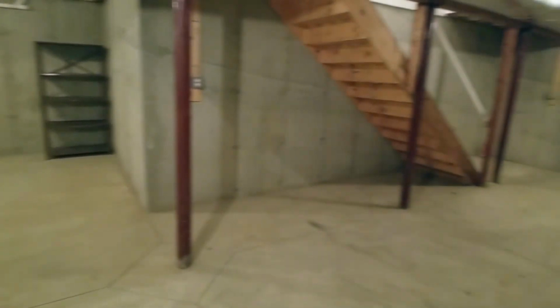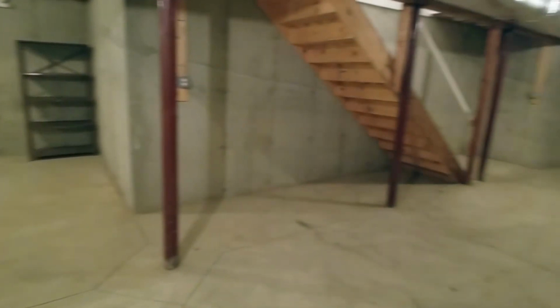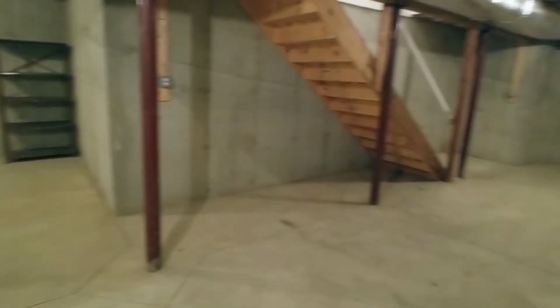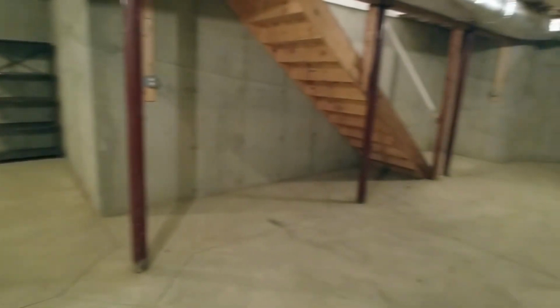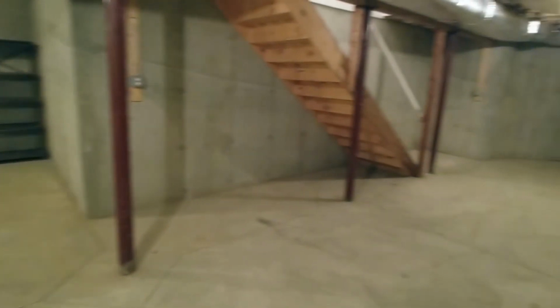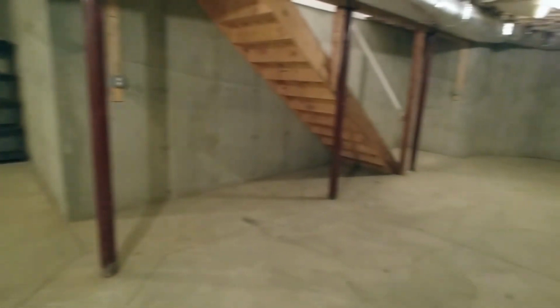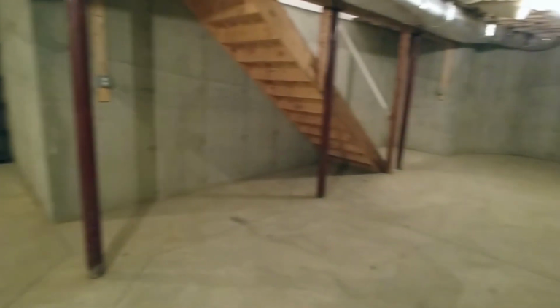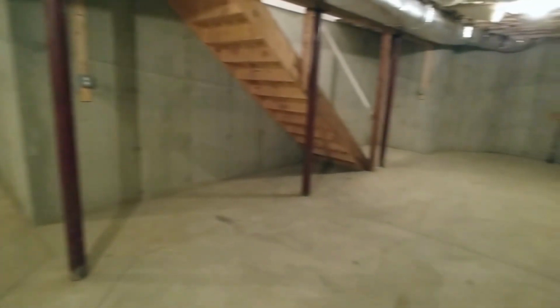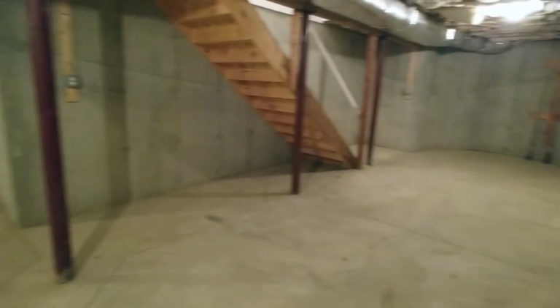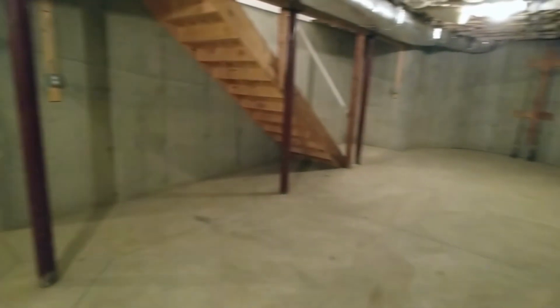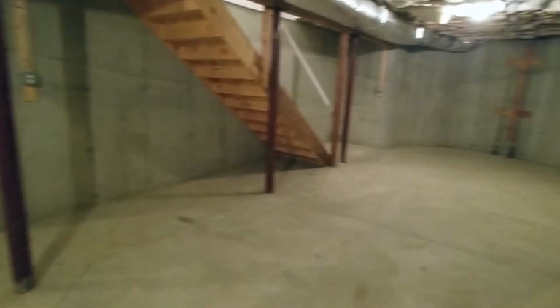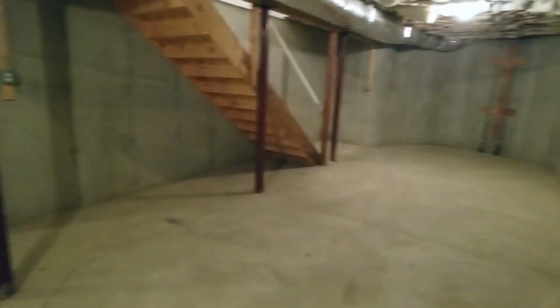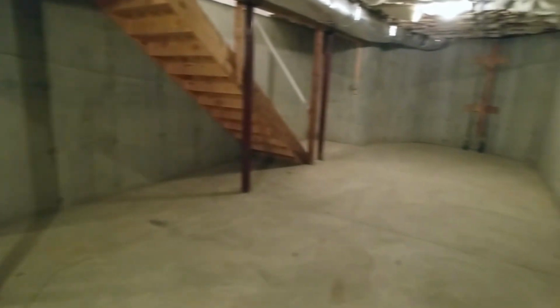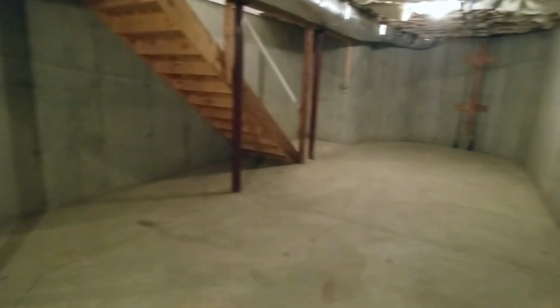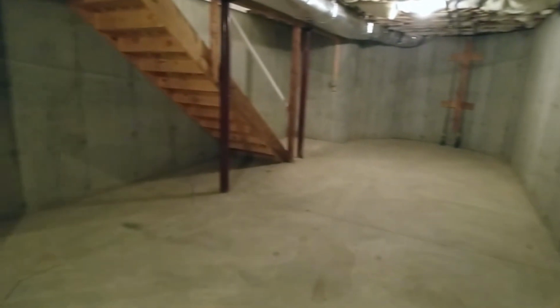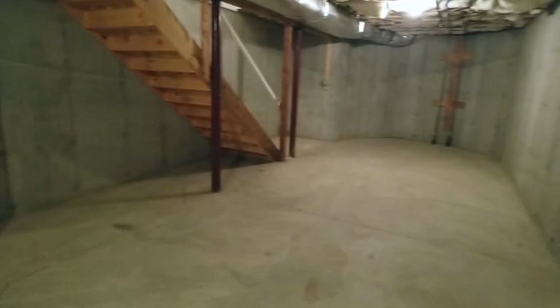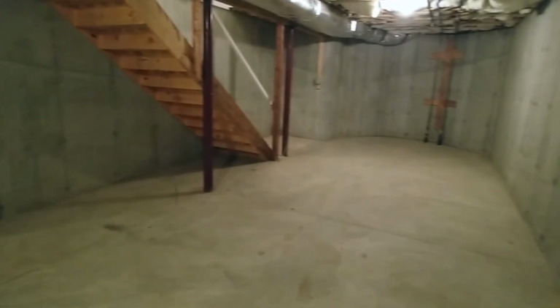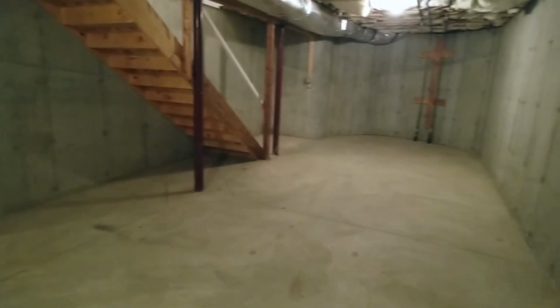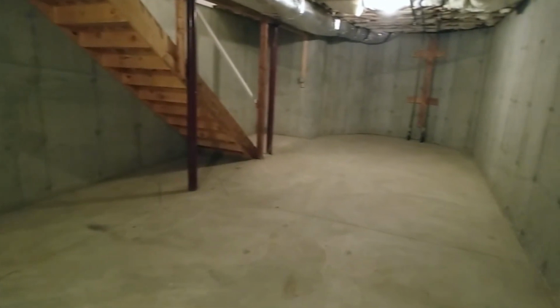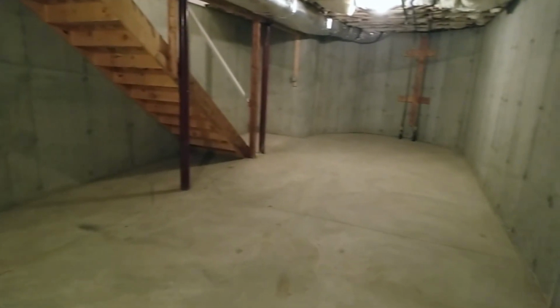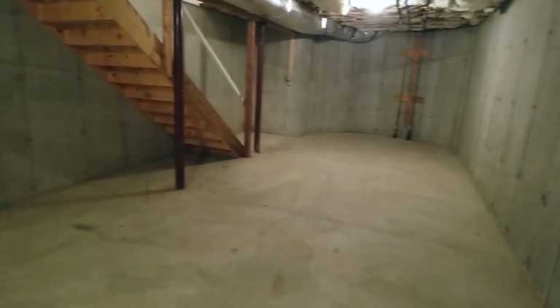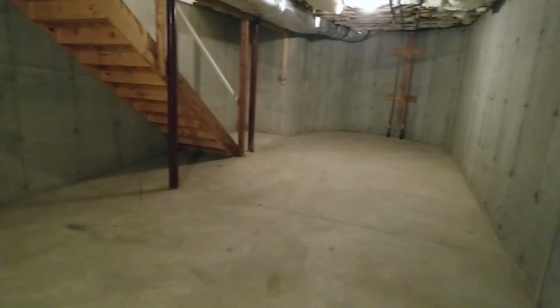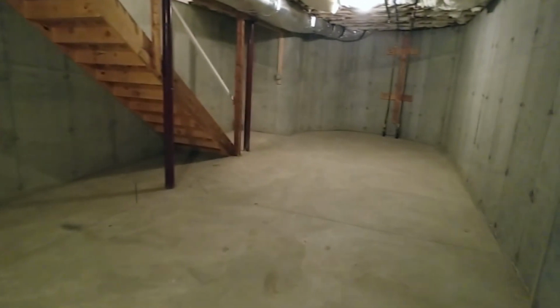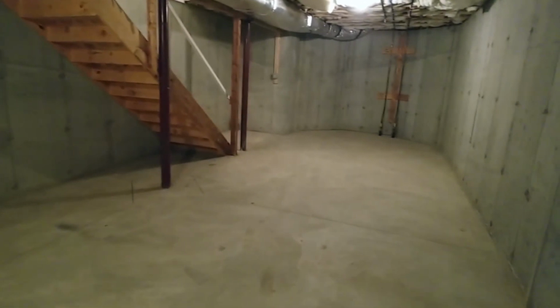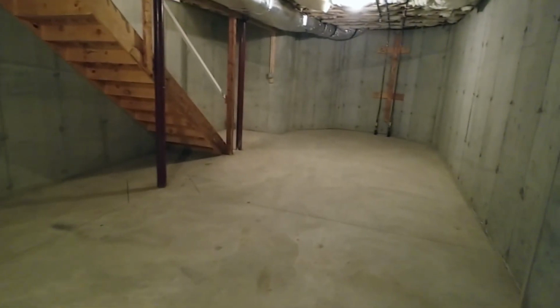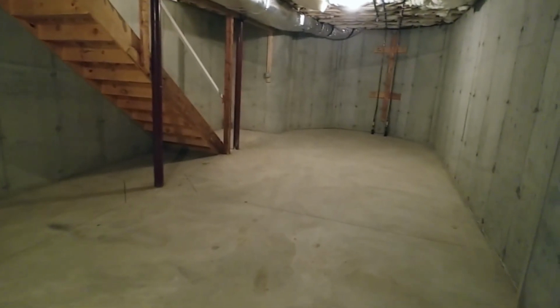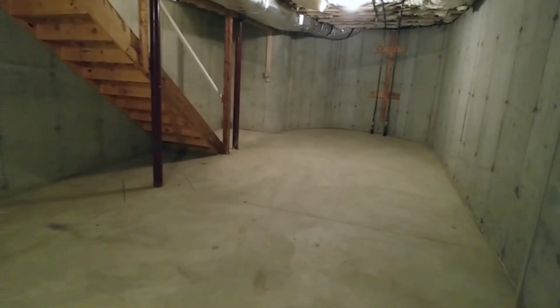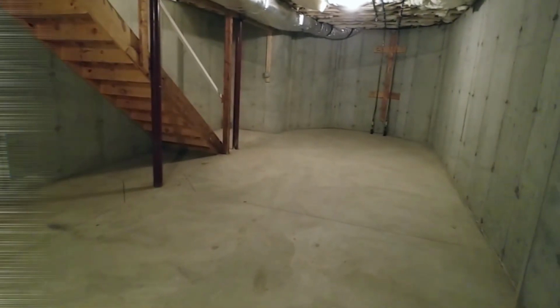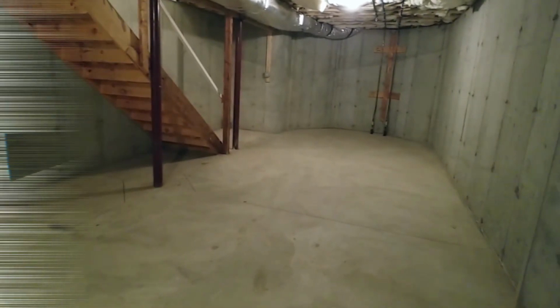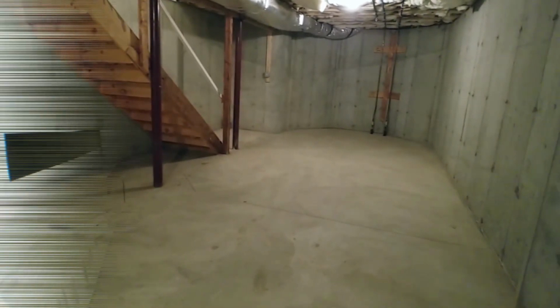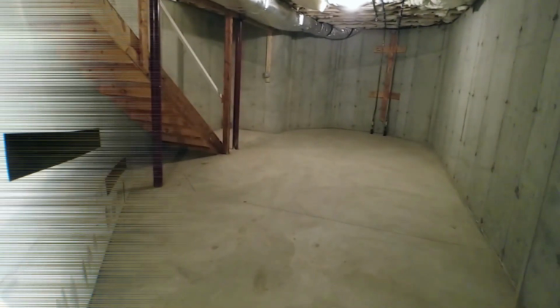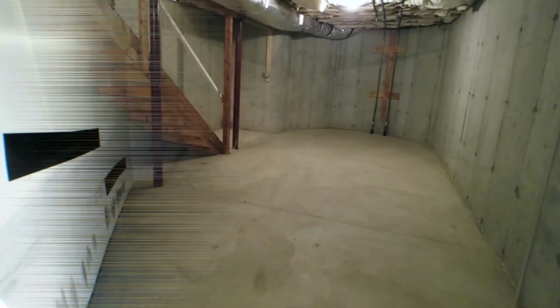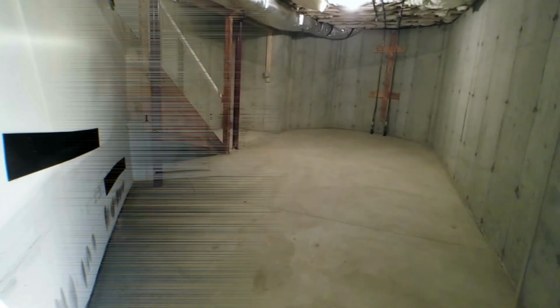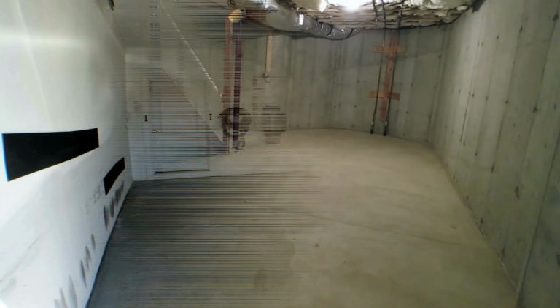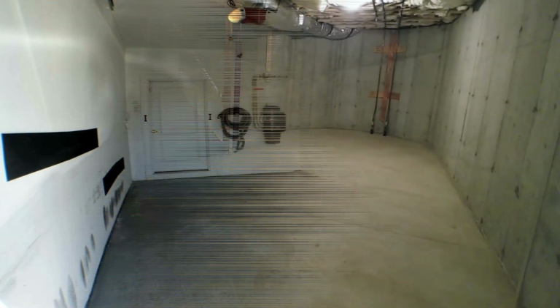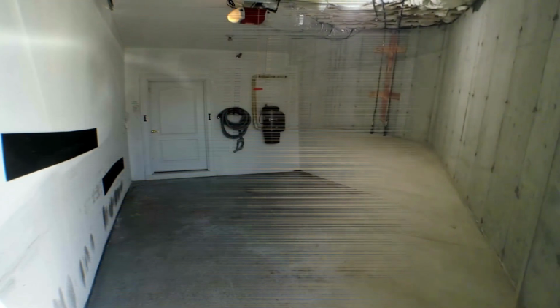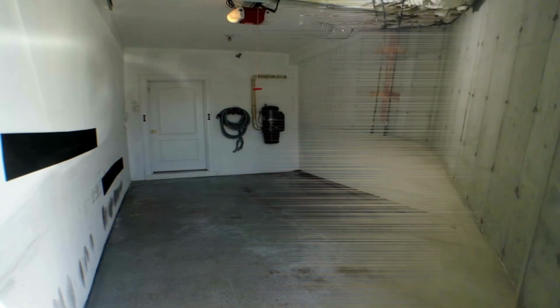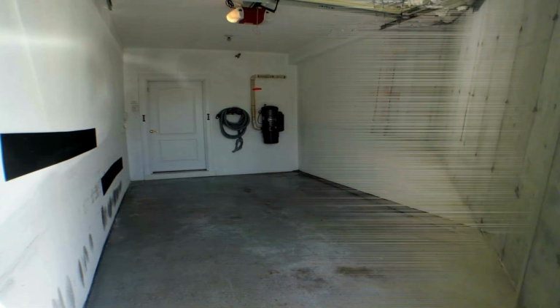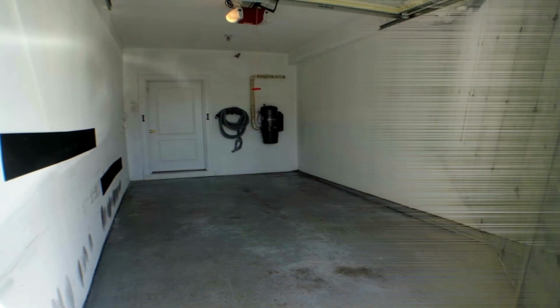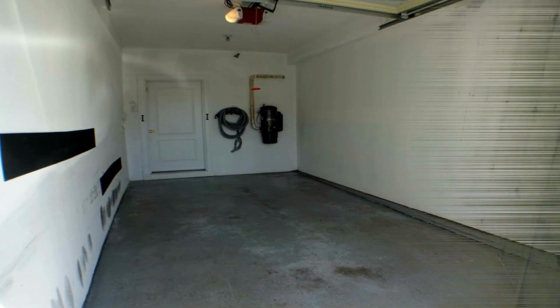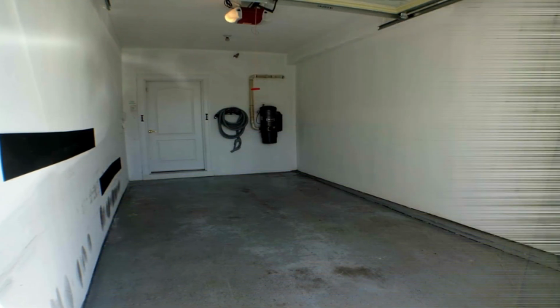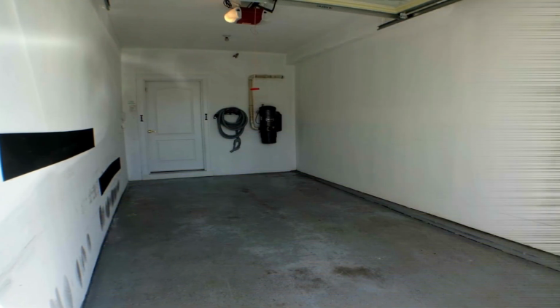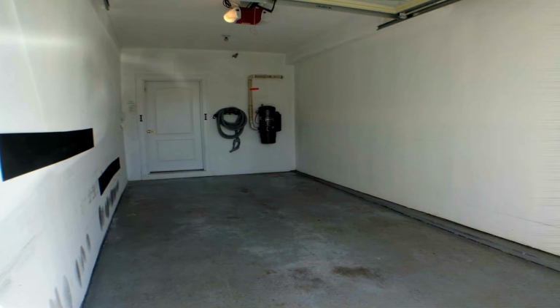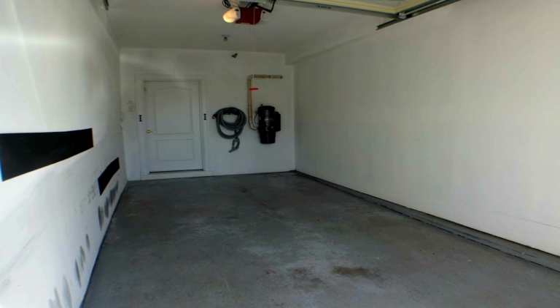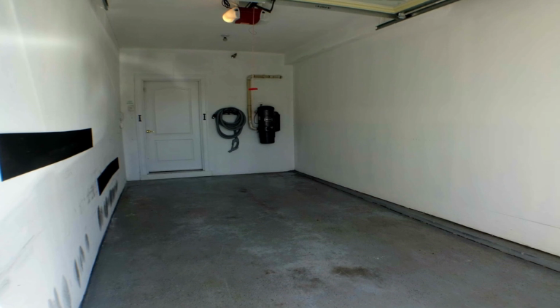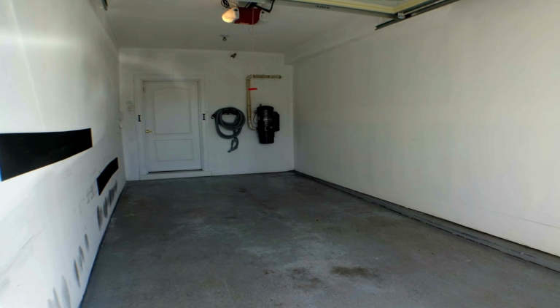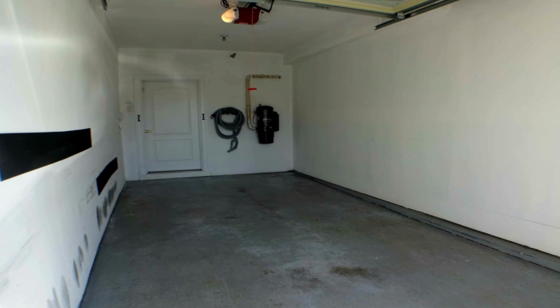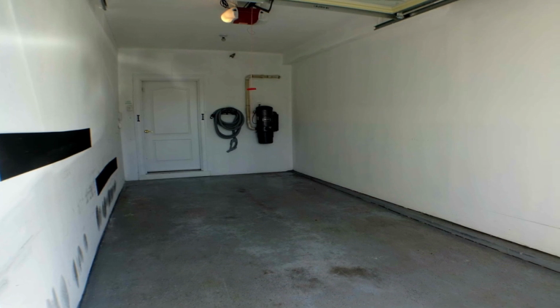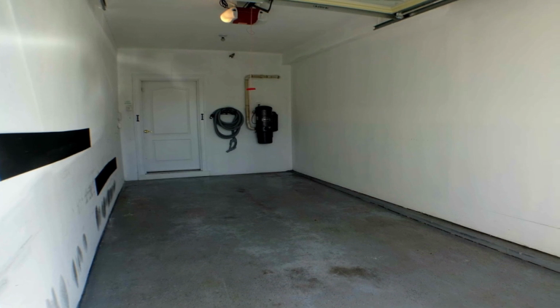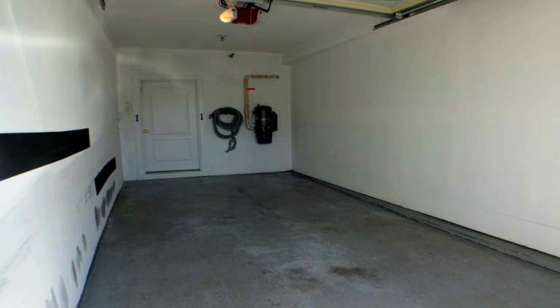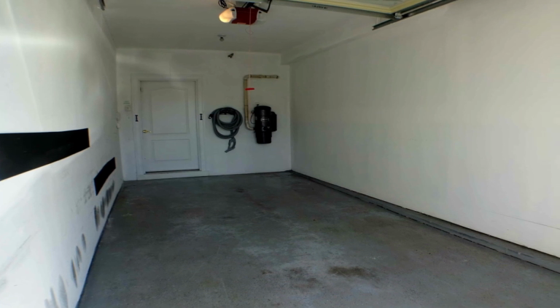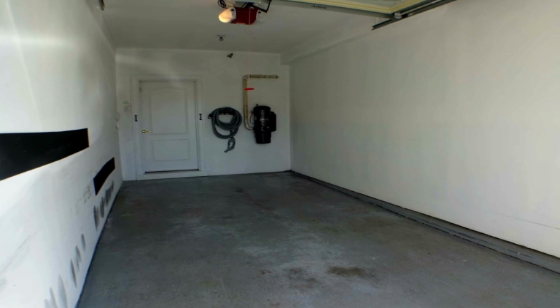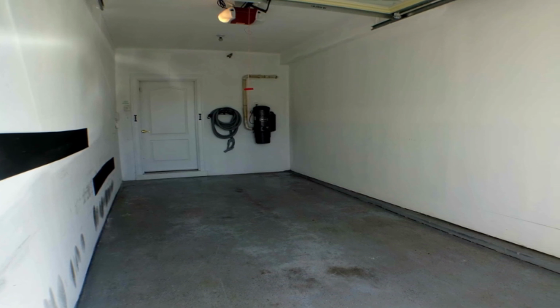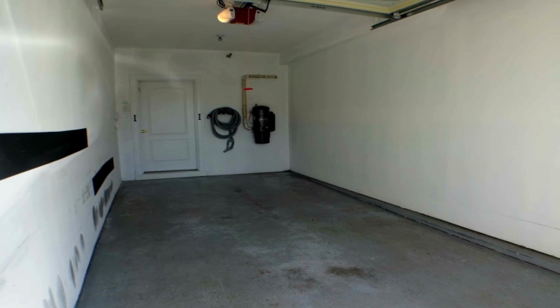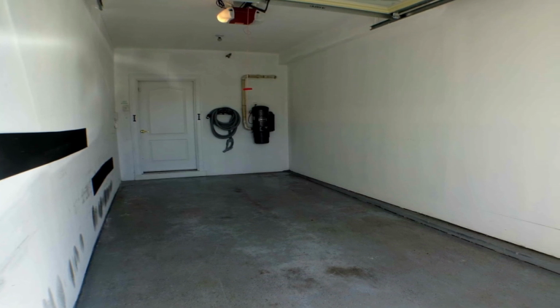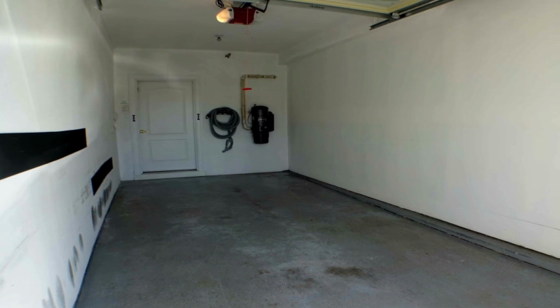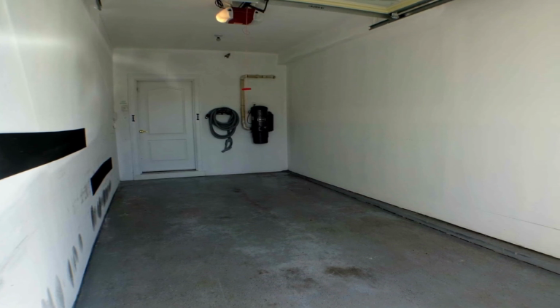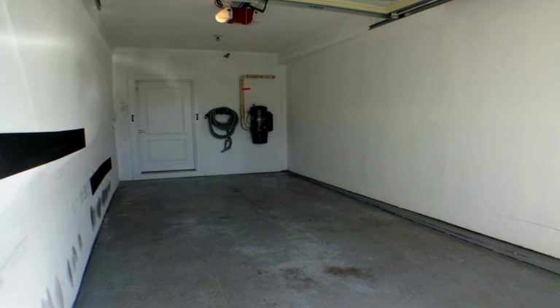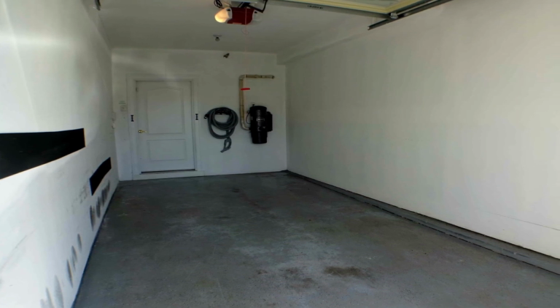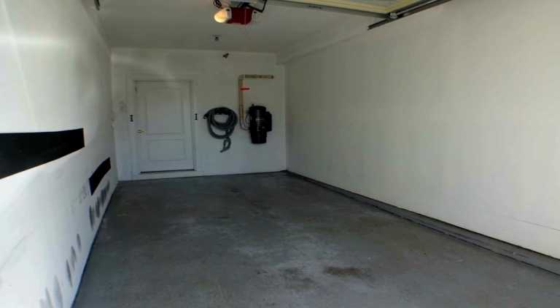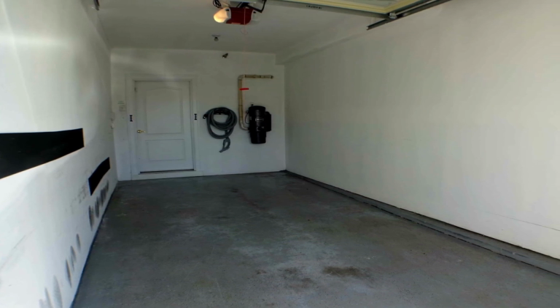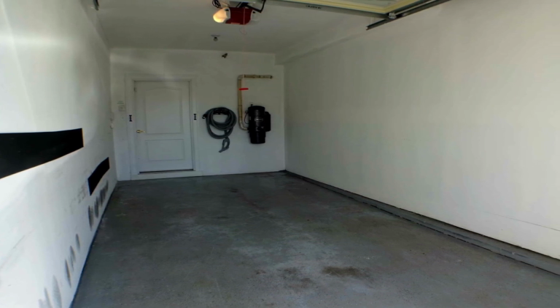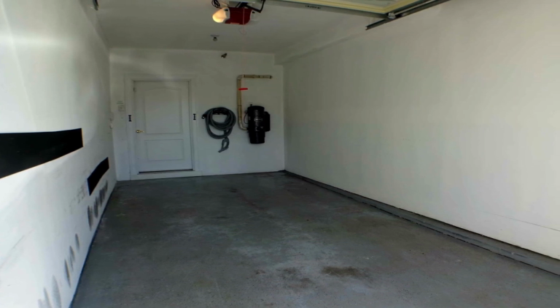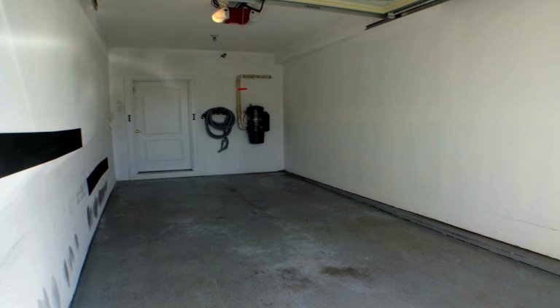And I almost forgot about the one-car attached garage. Why not make this home your next home? Call for an appointment today.